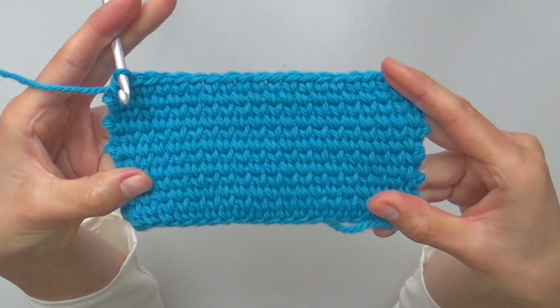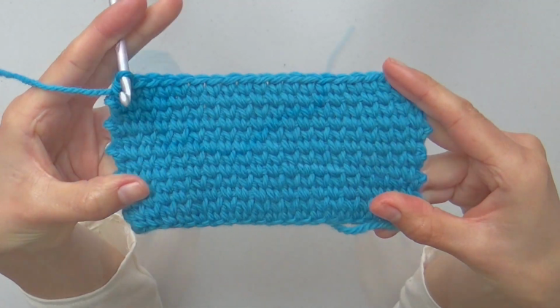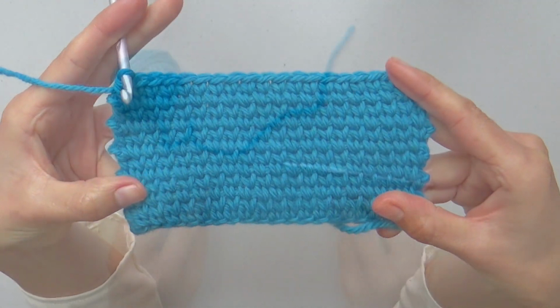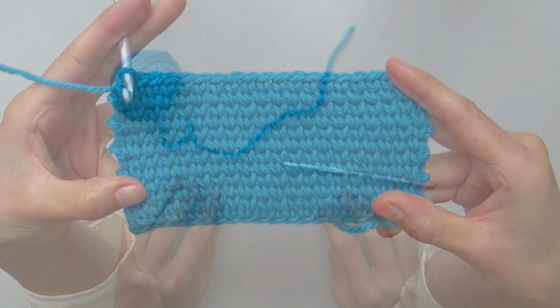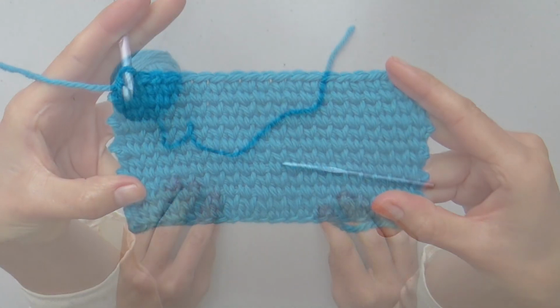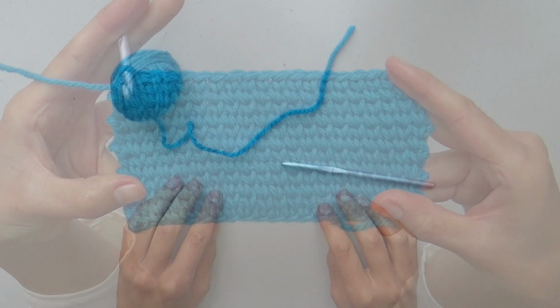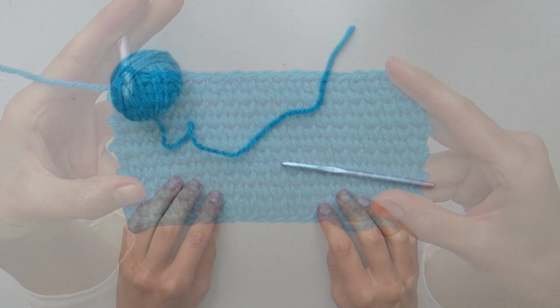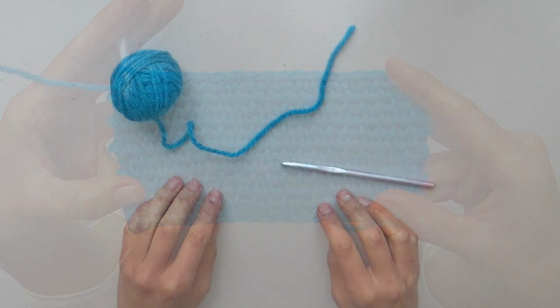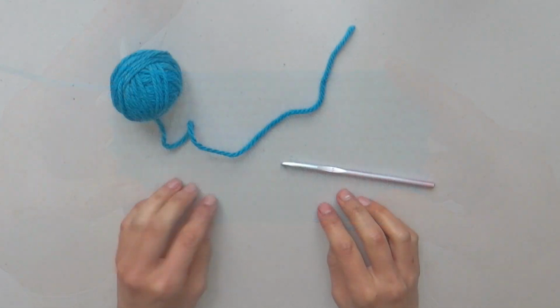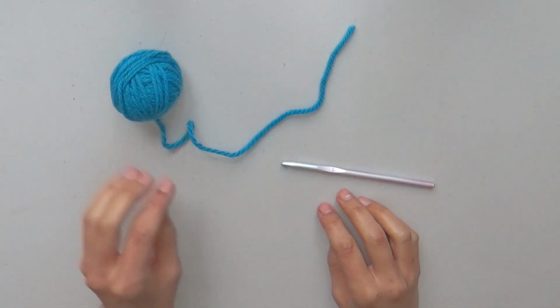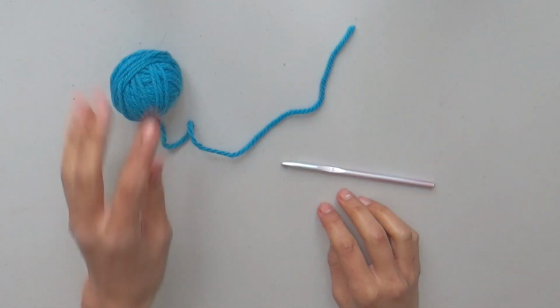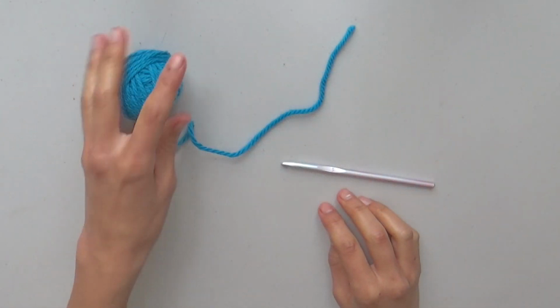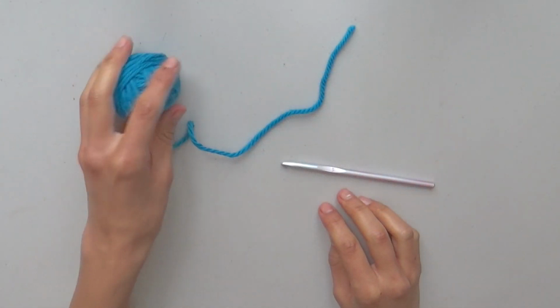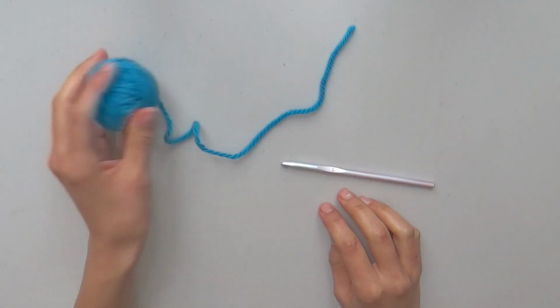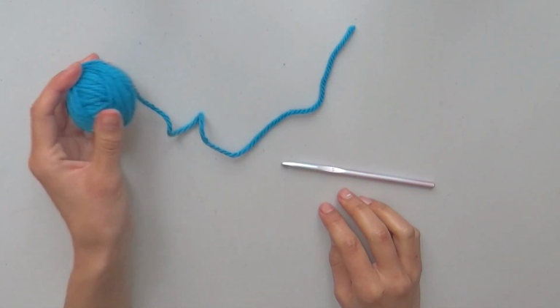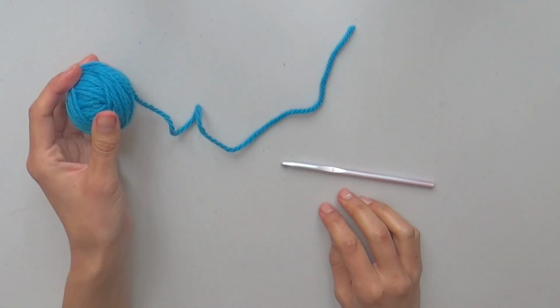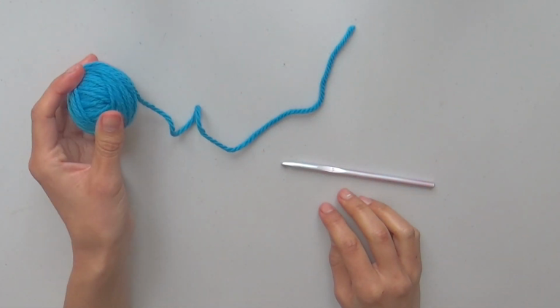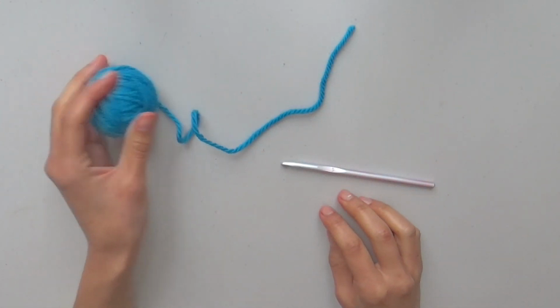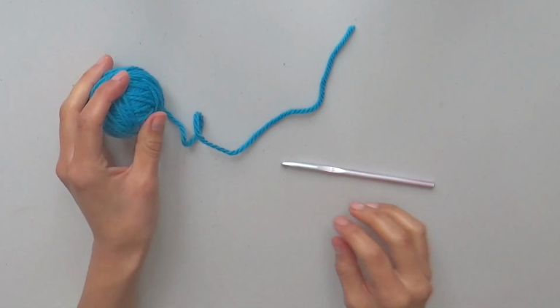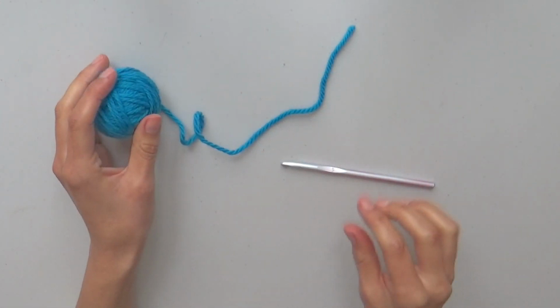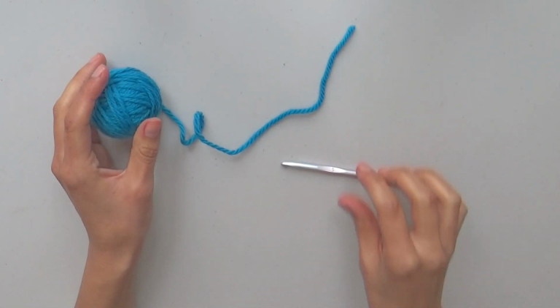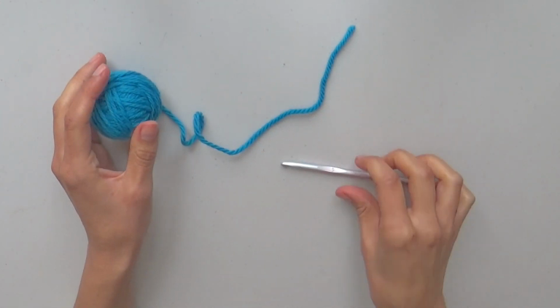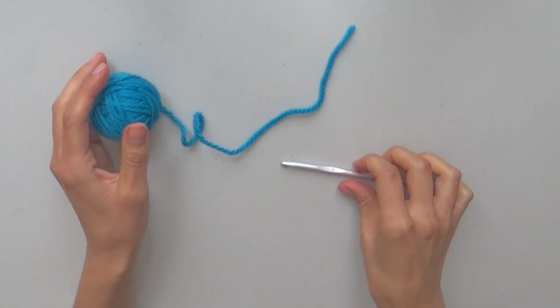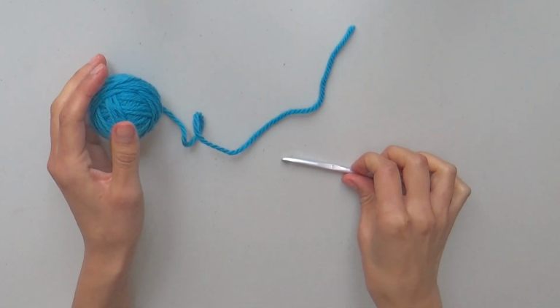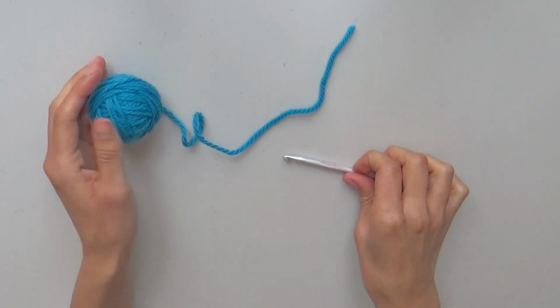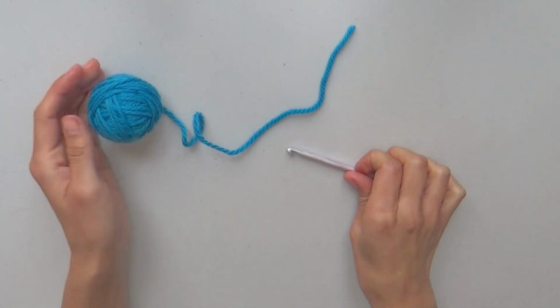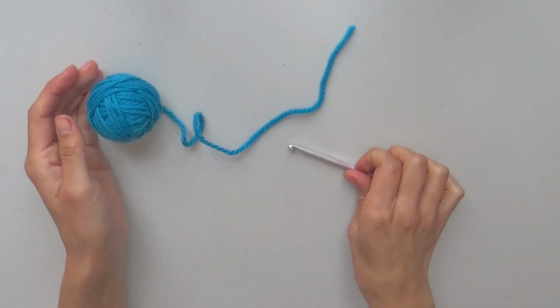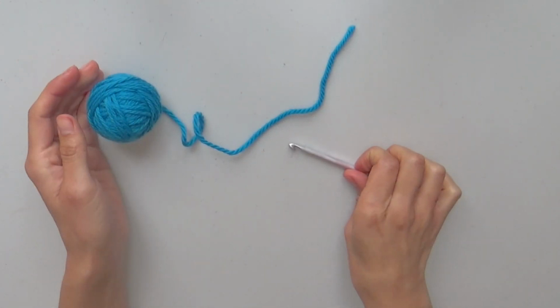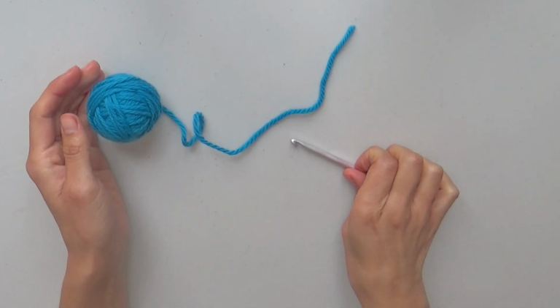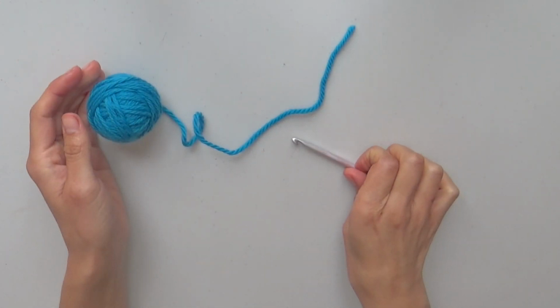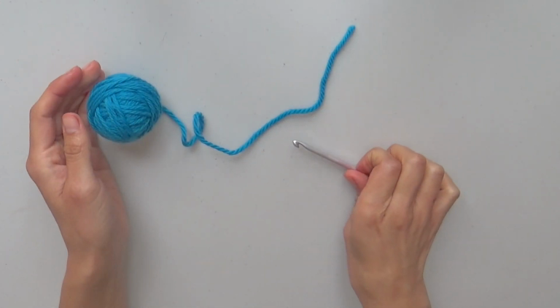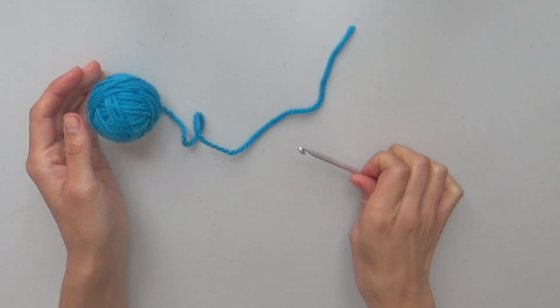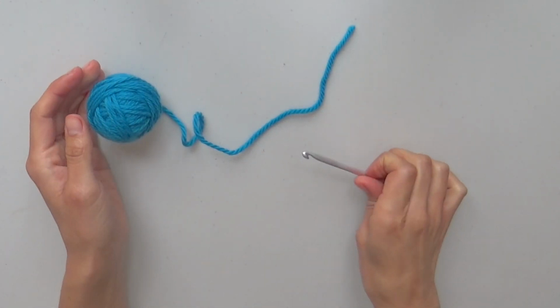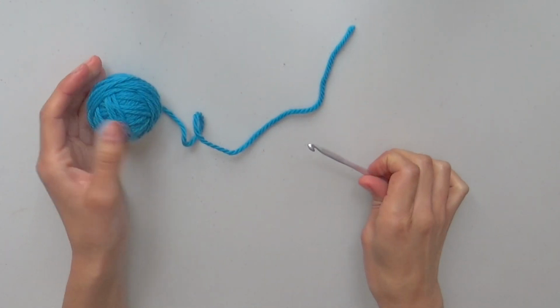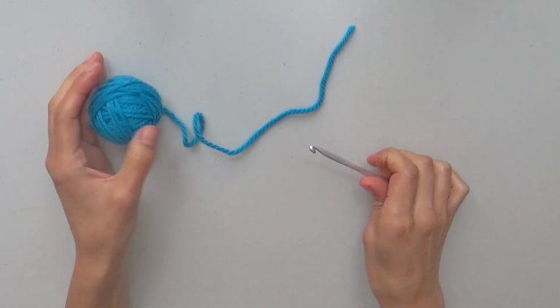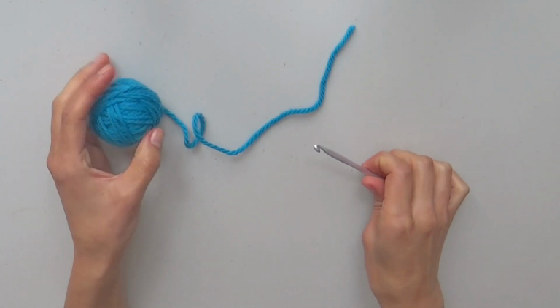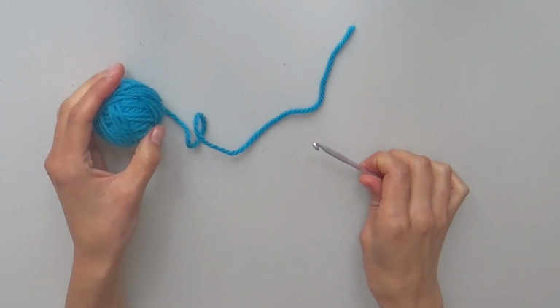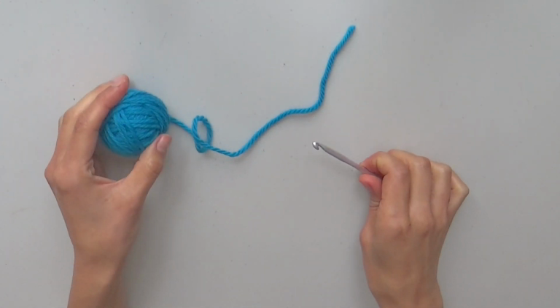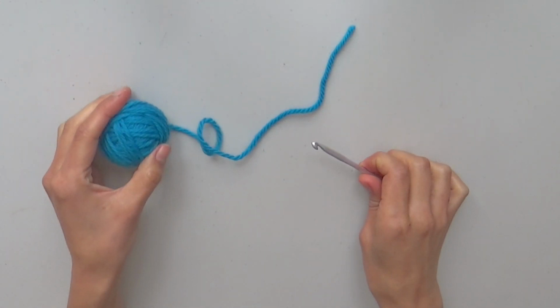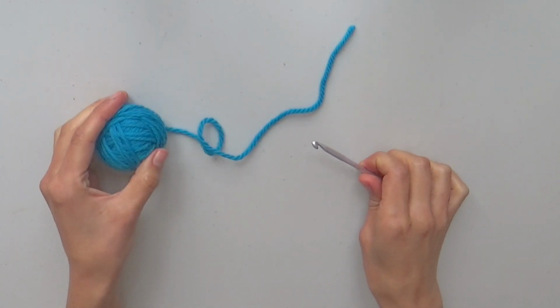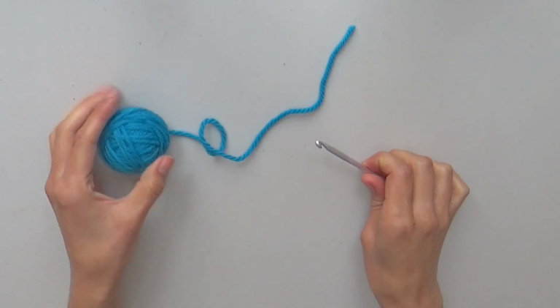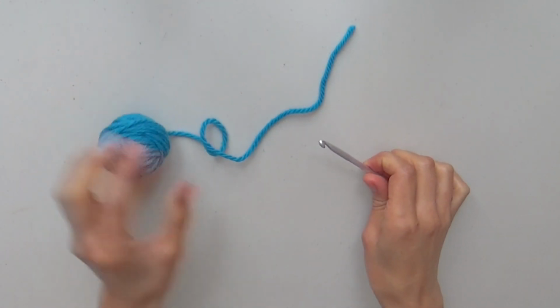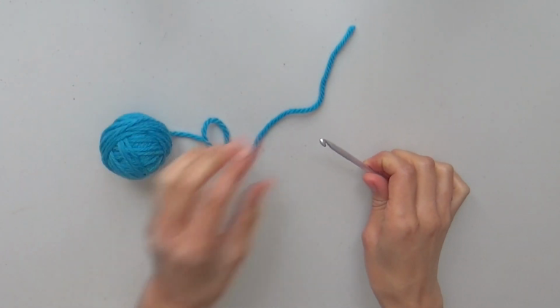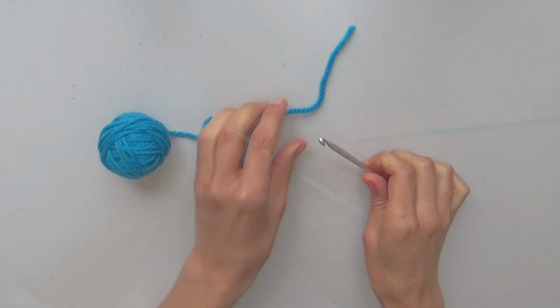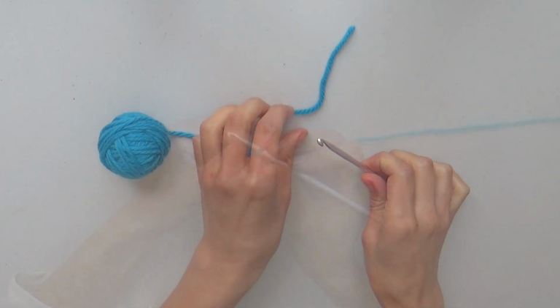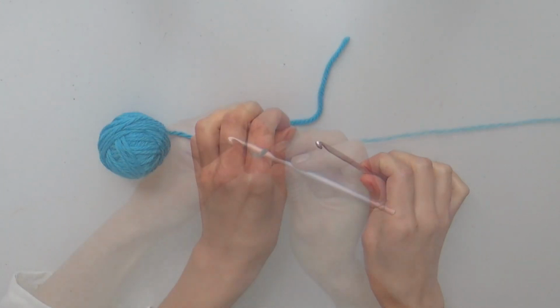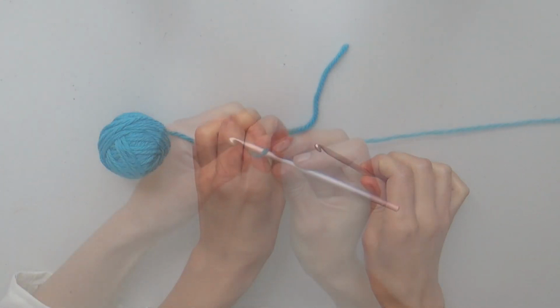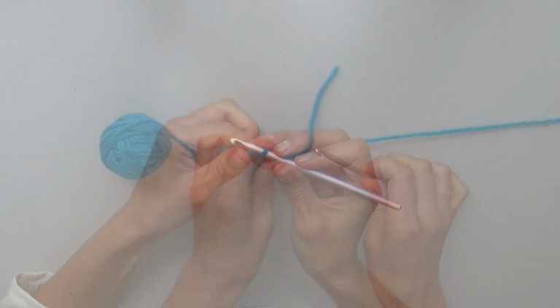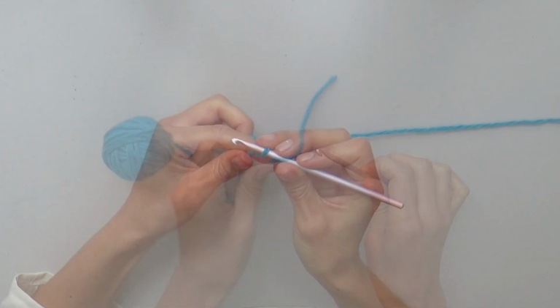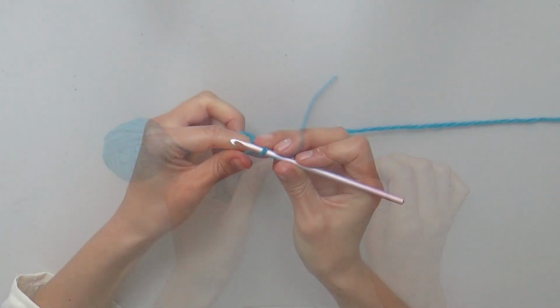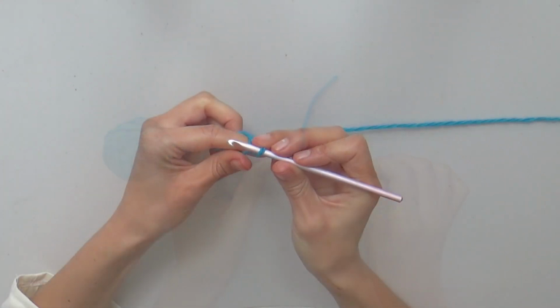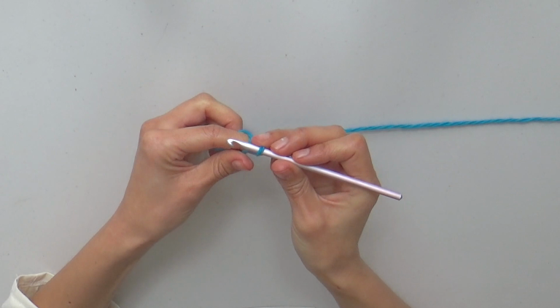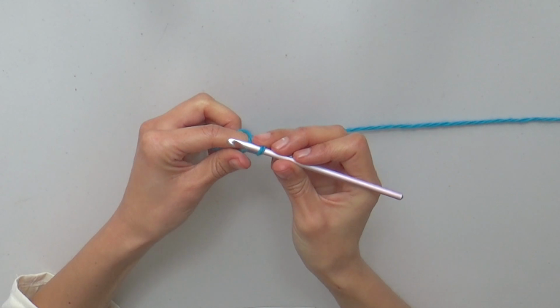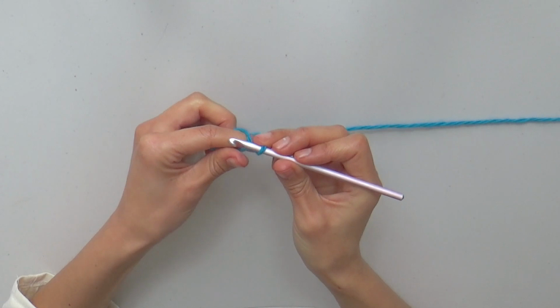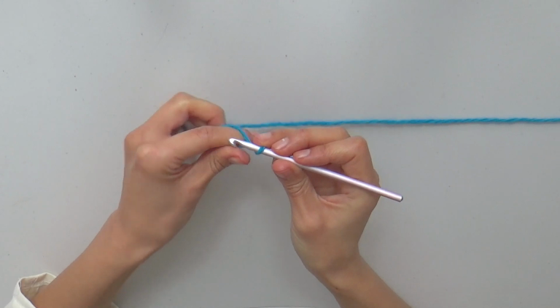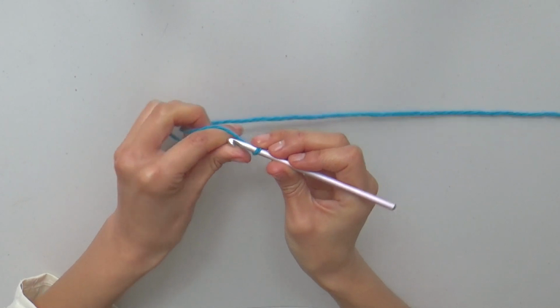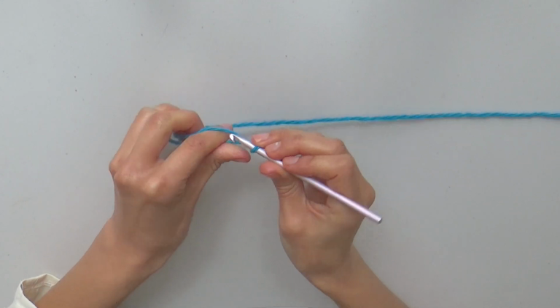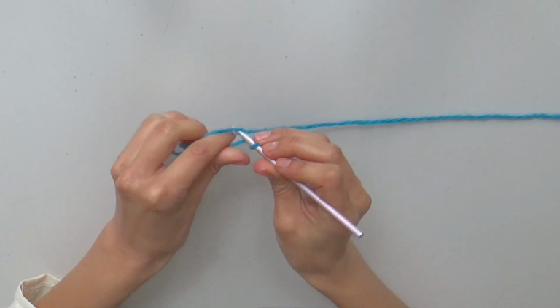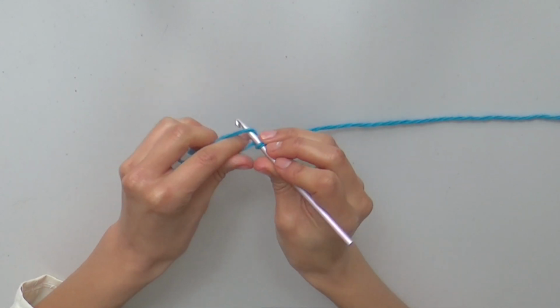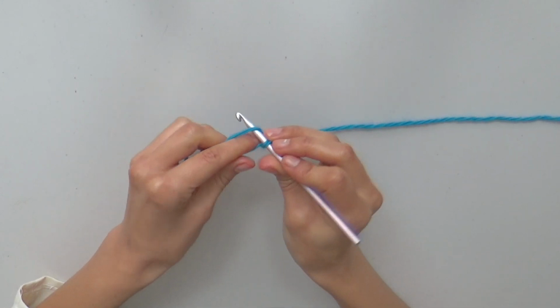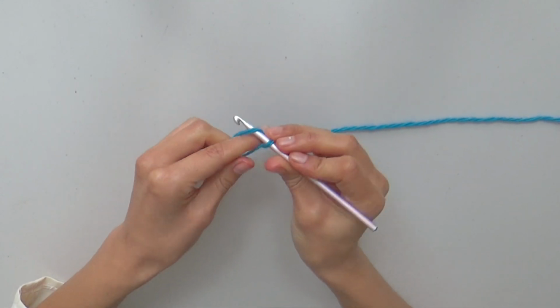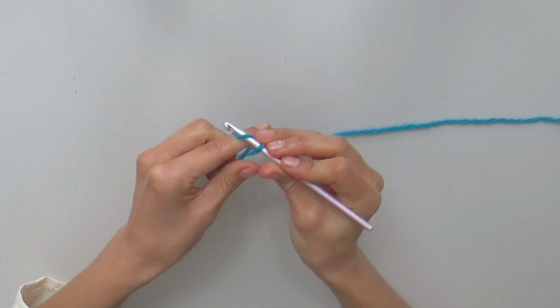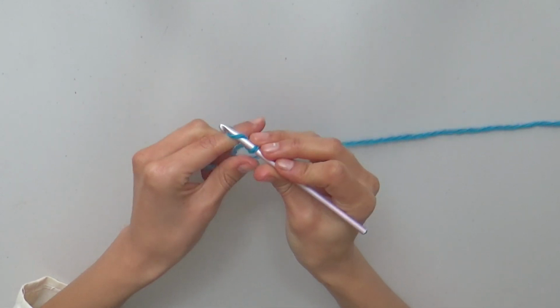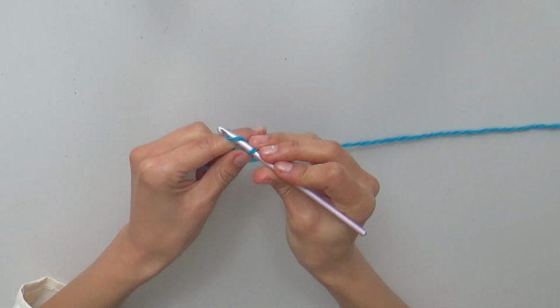For this sample I'm using worsted weight yarn and a 5mm crochet hook. To start, chain 21.